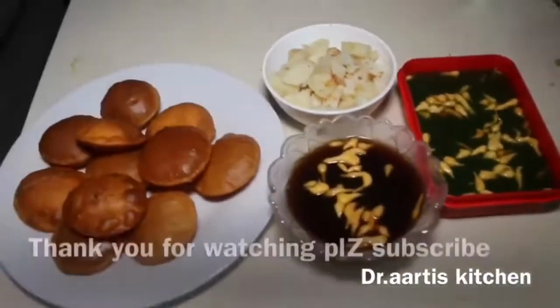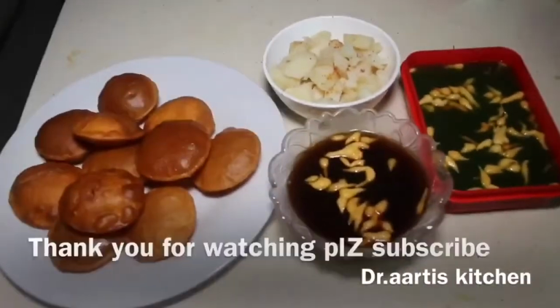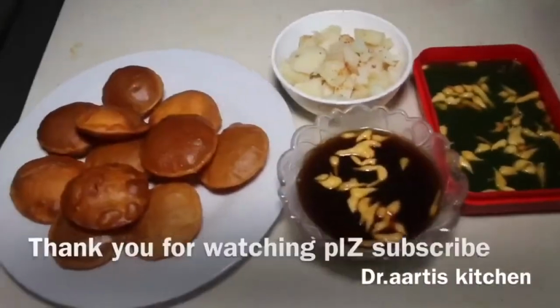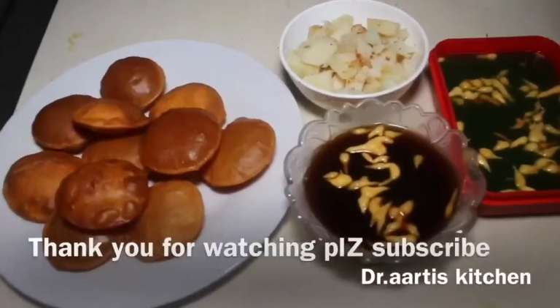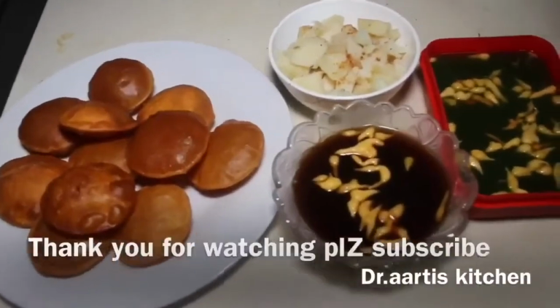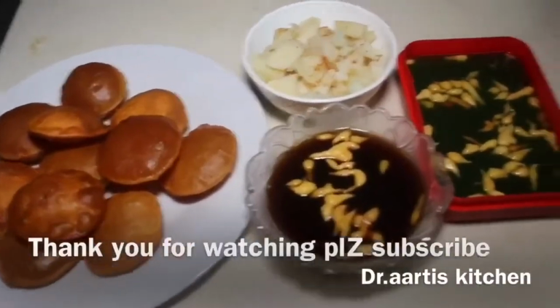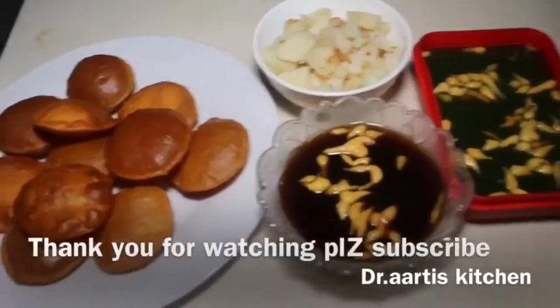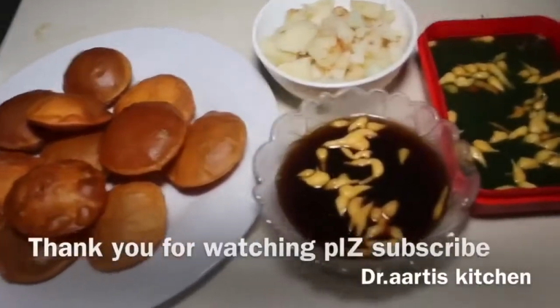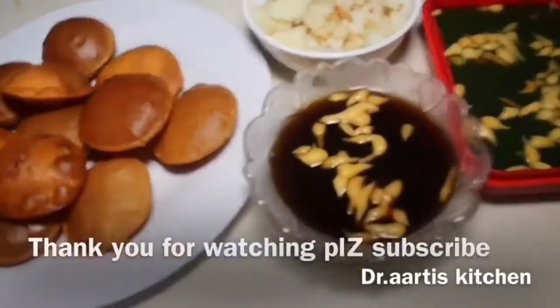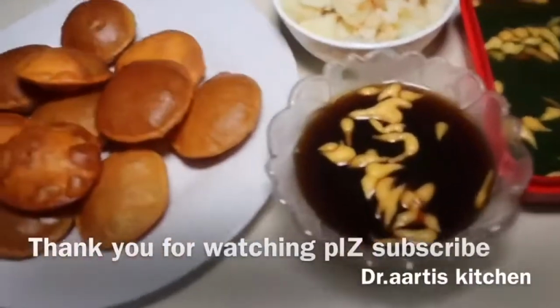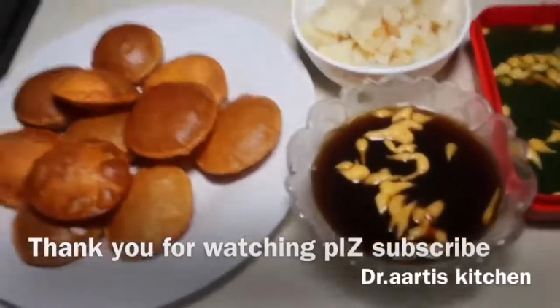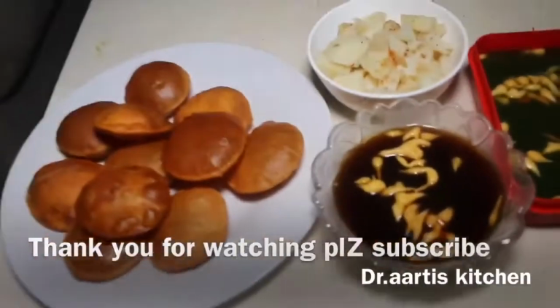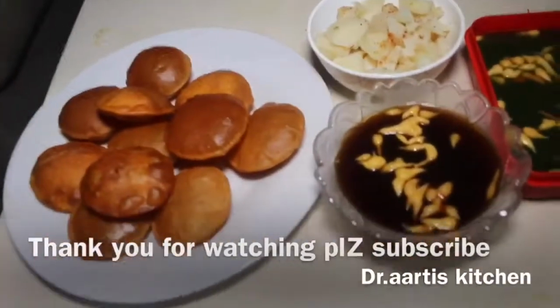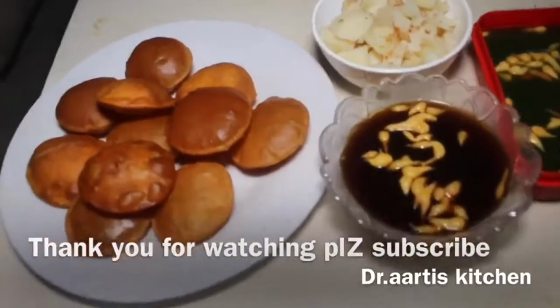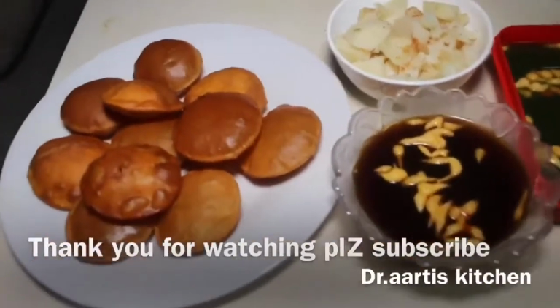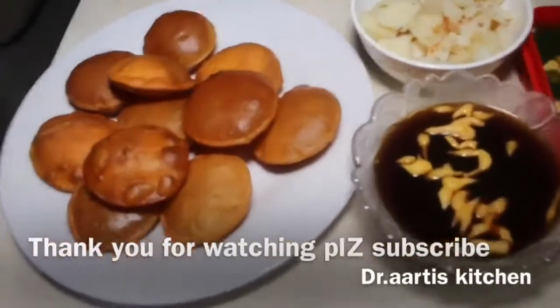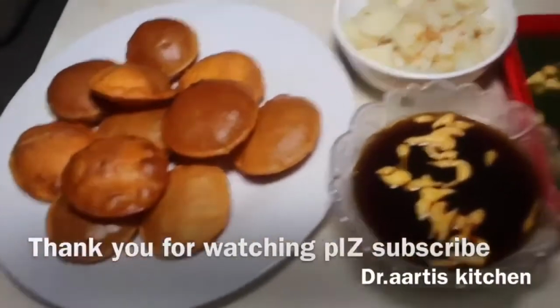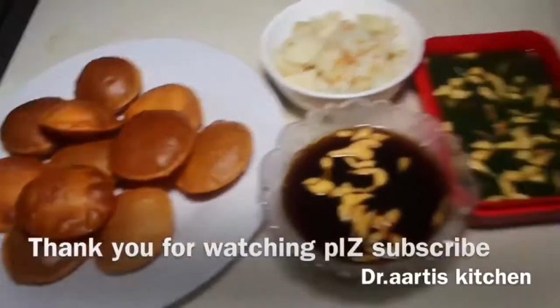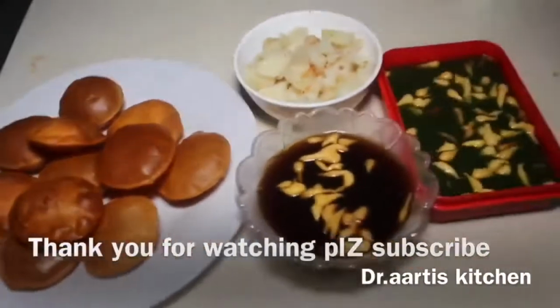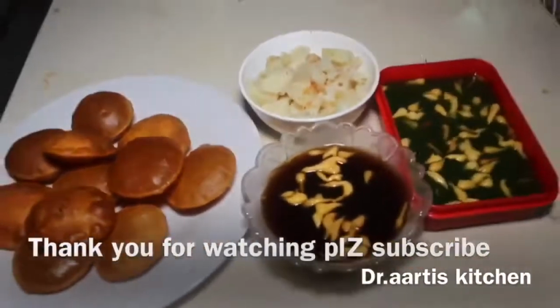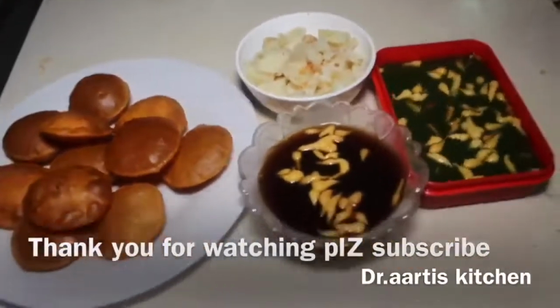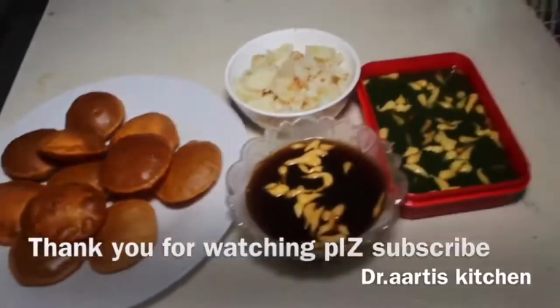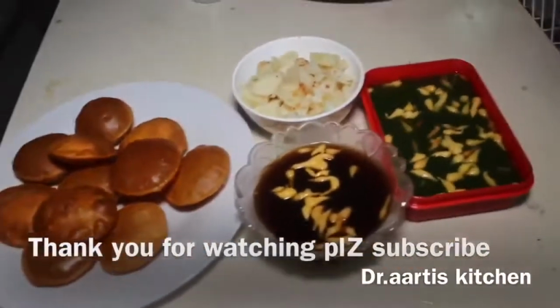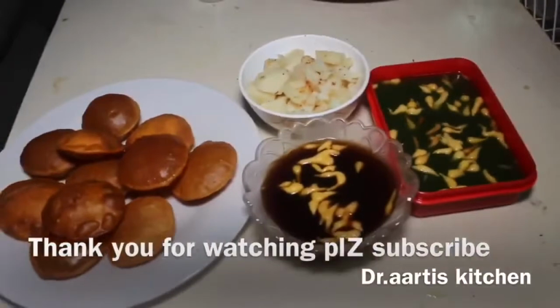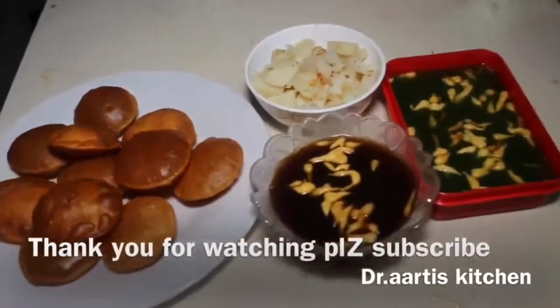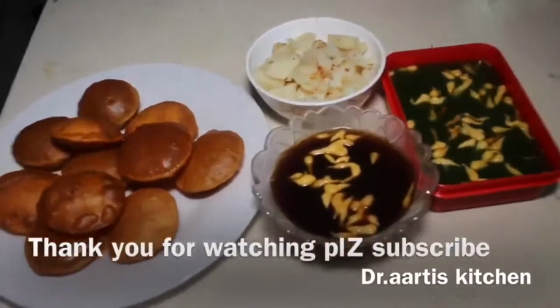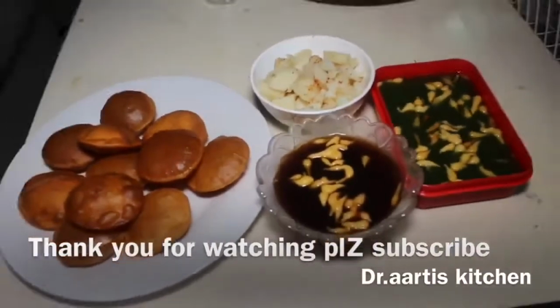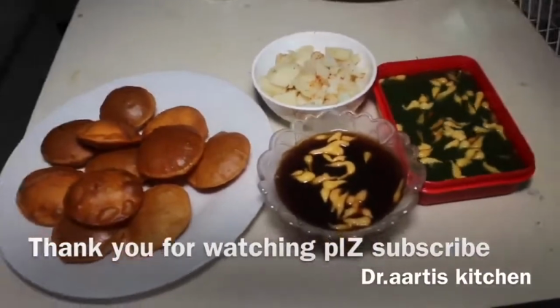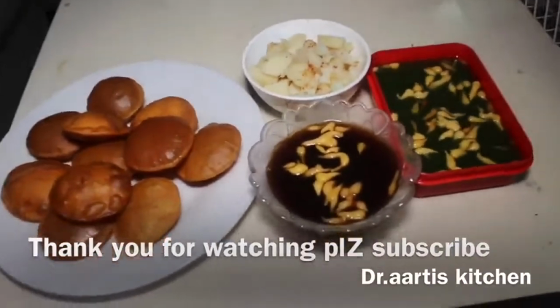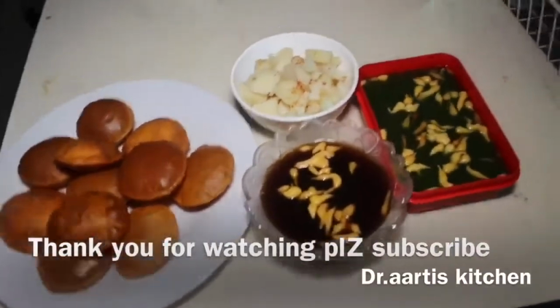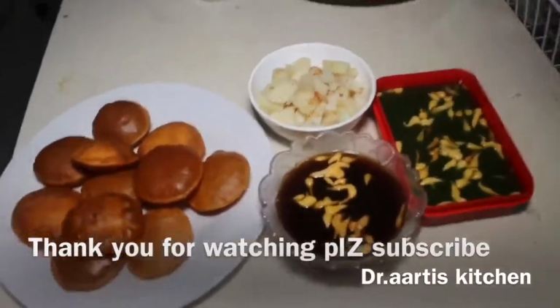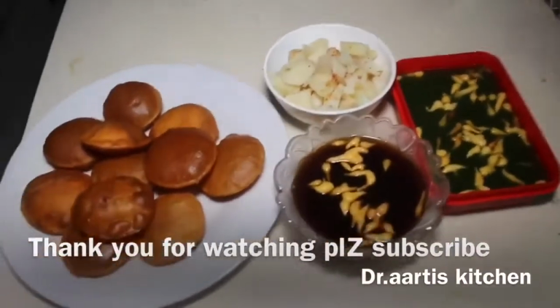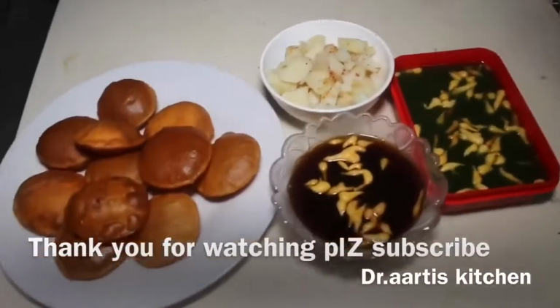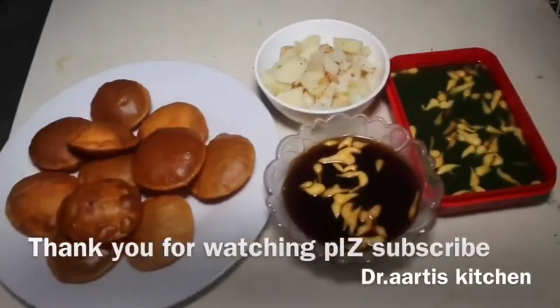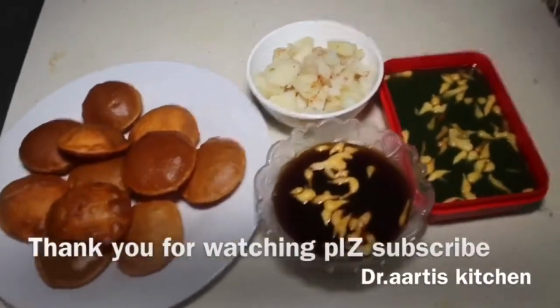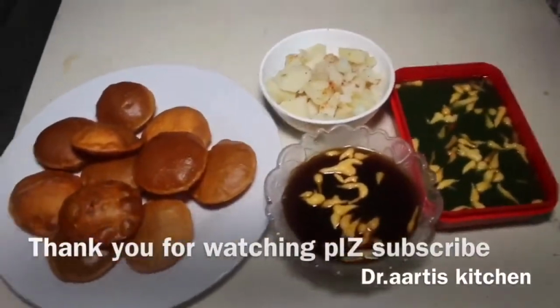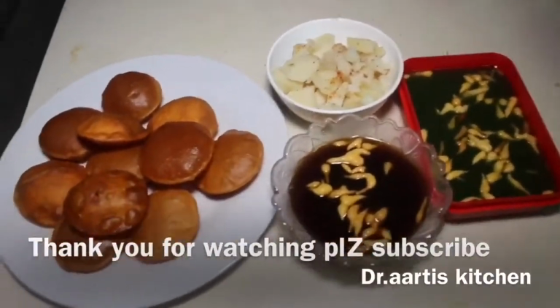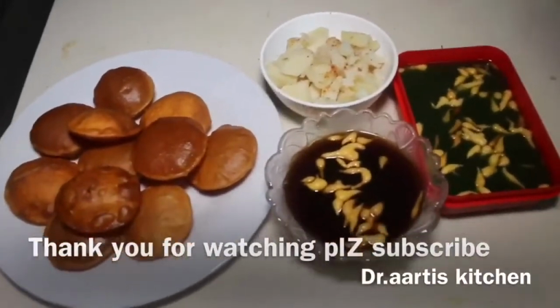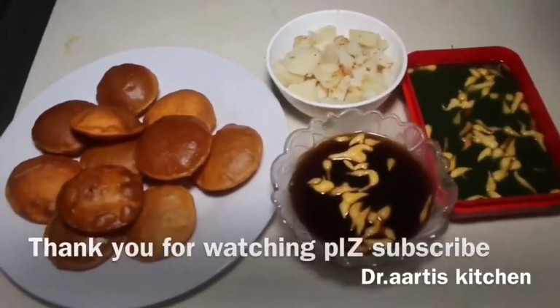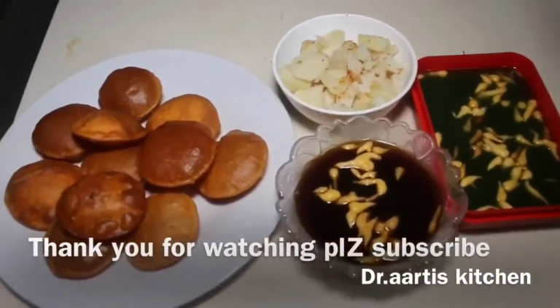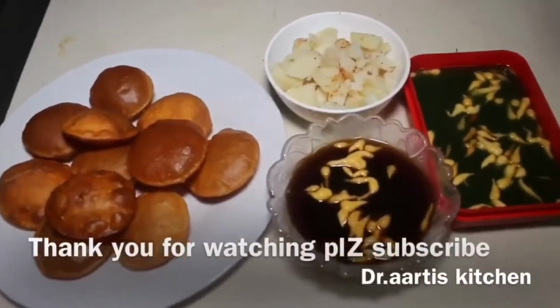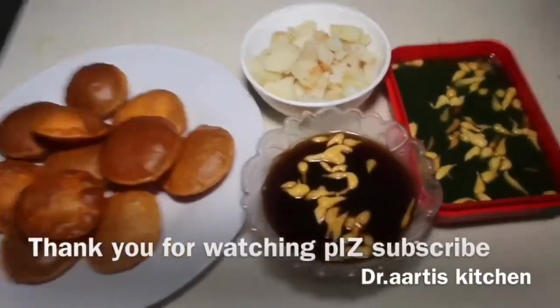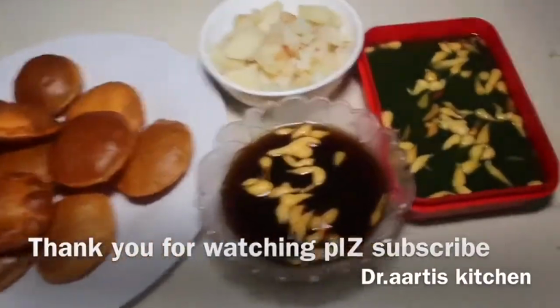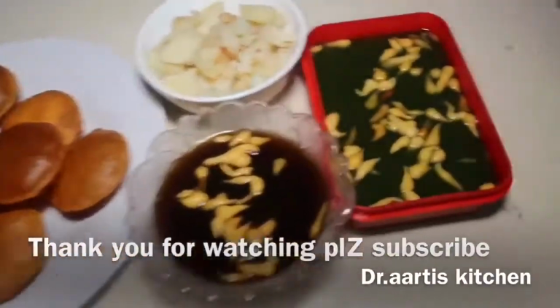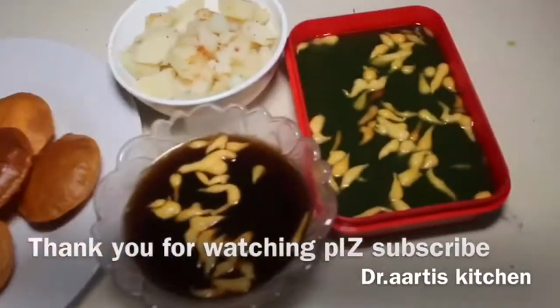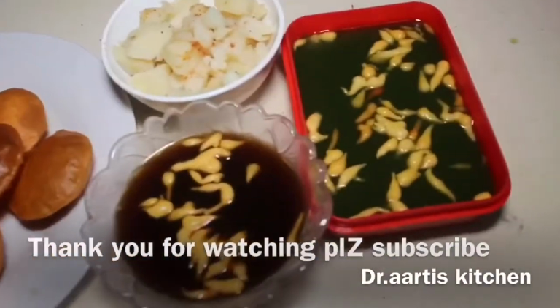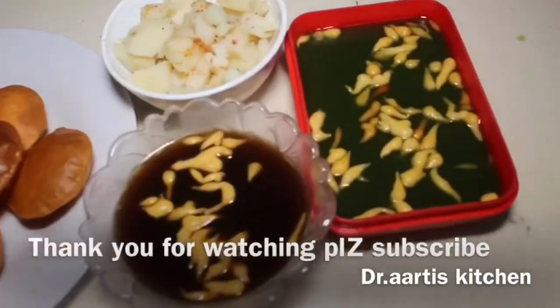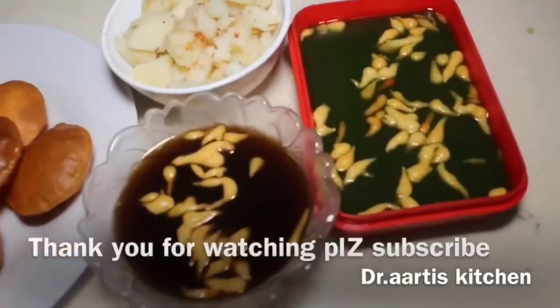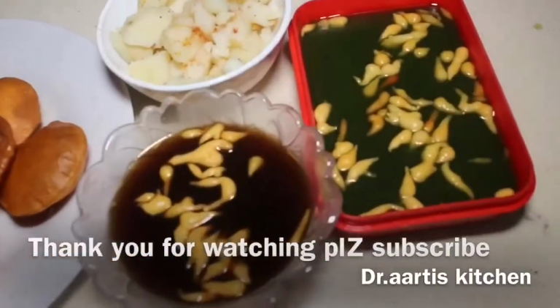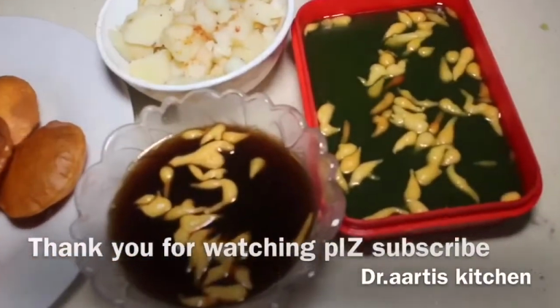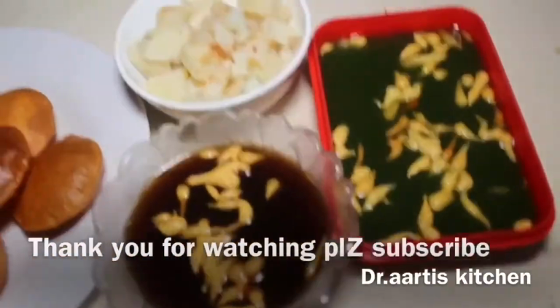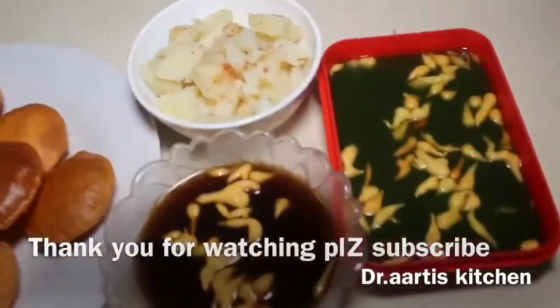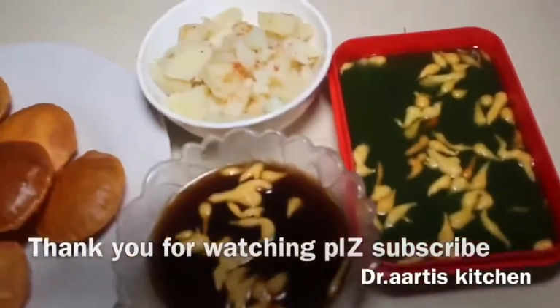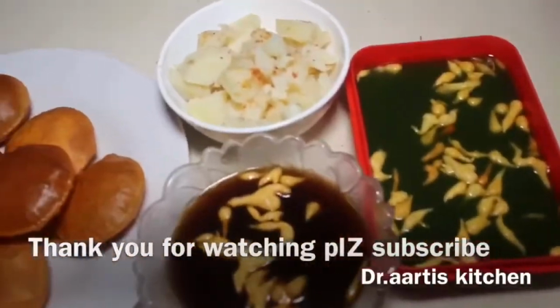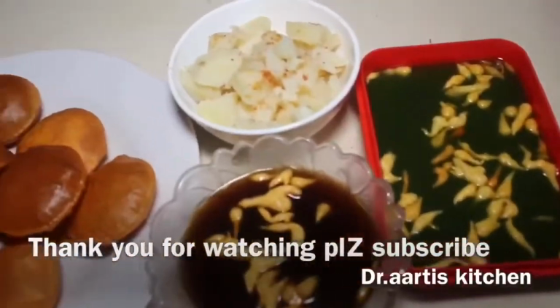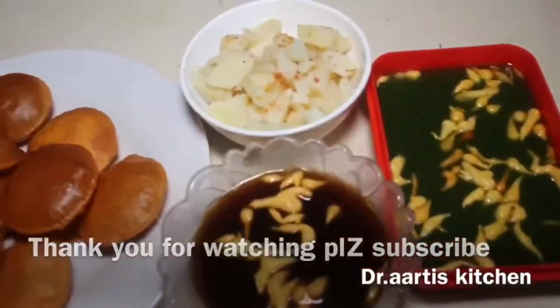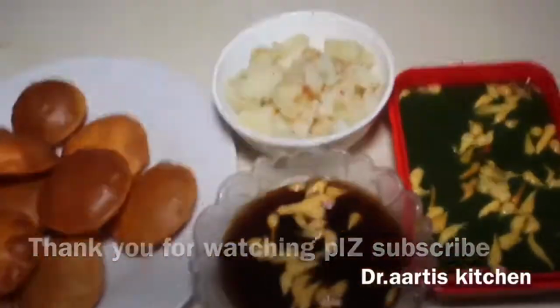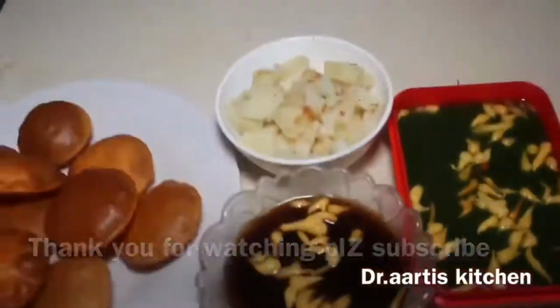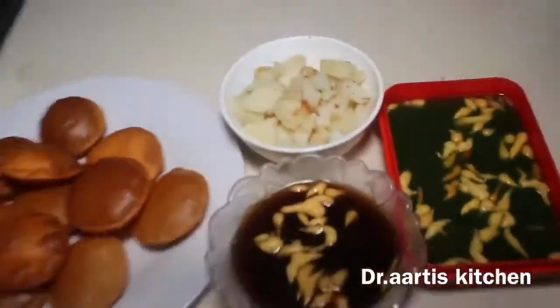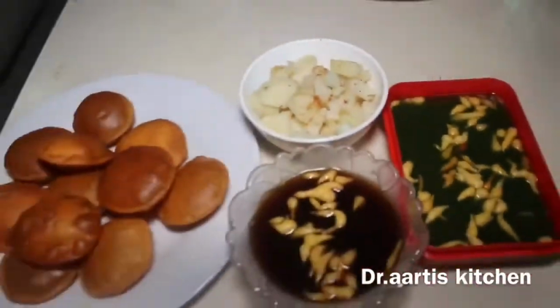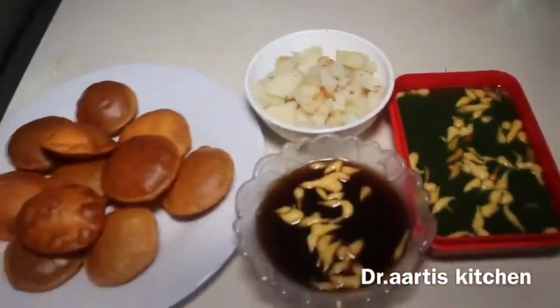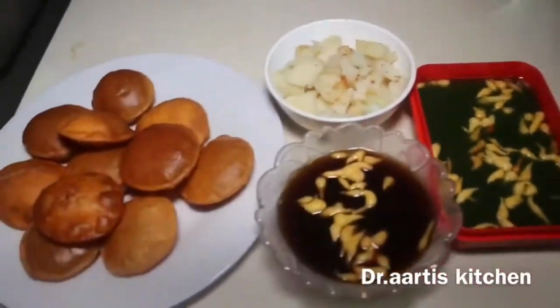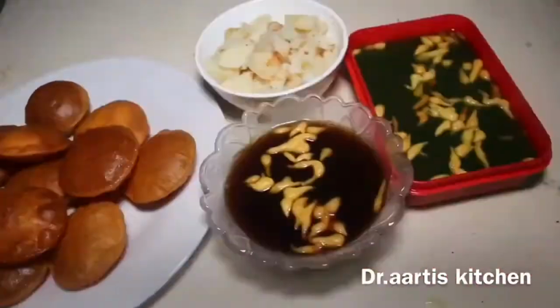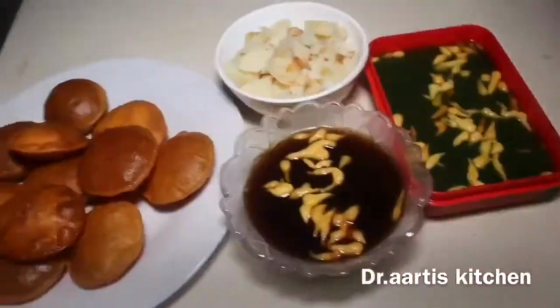Thank you for watching. Please like, share, comment, and subscribe — your views matter a lot. Press the bell icon button. Thank you for watching.